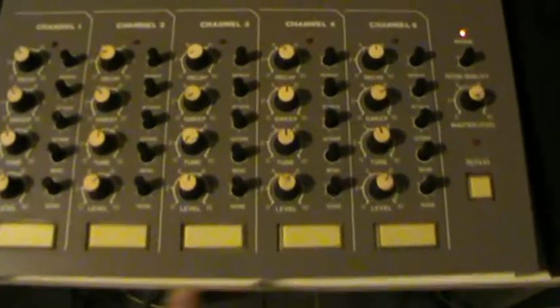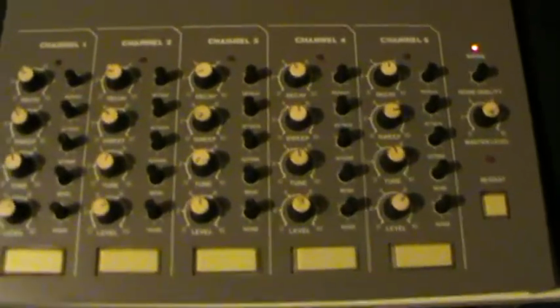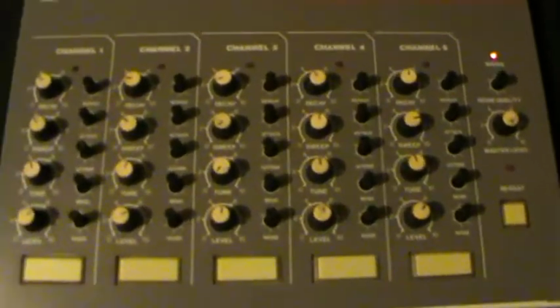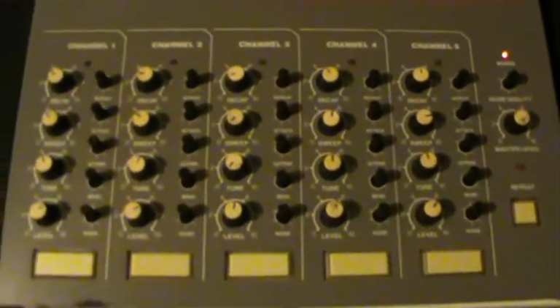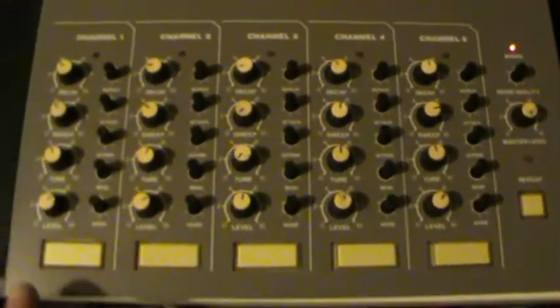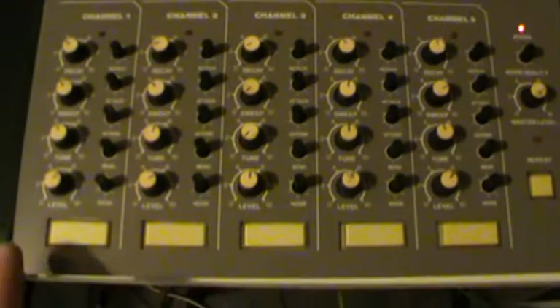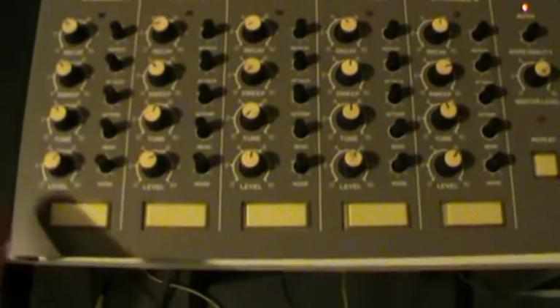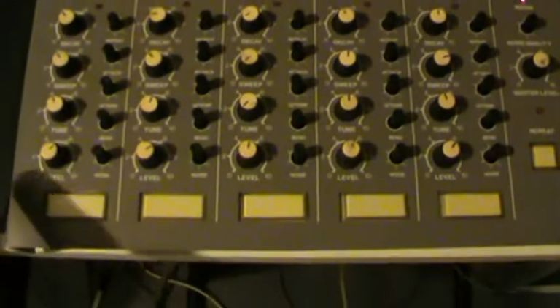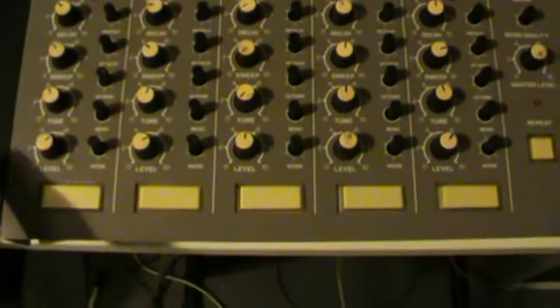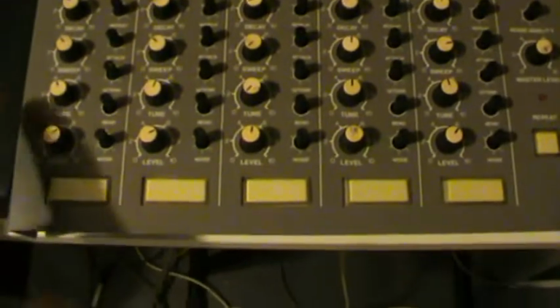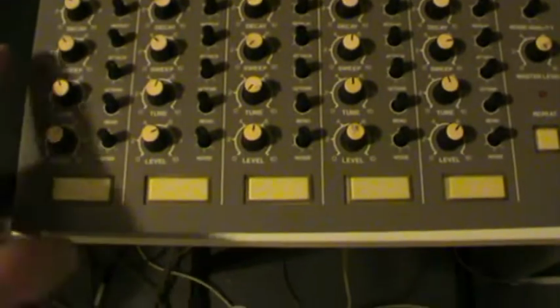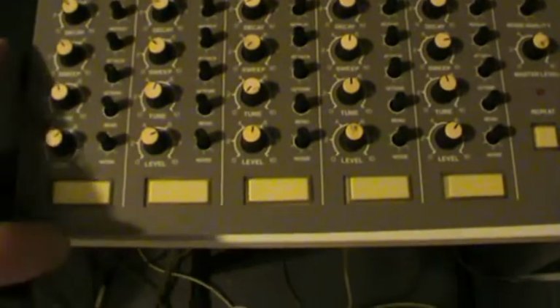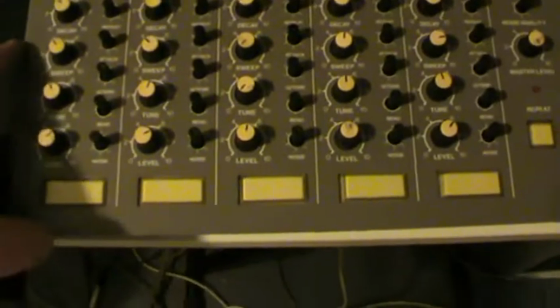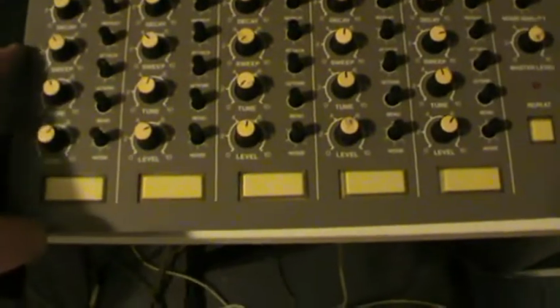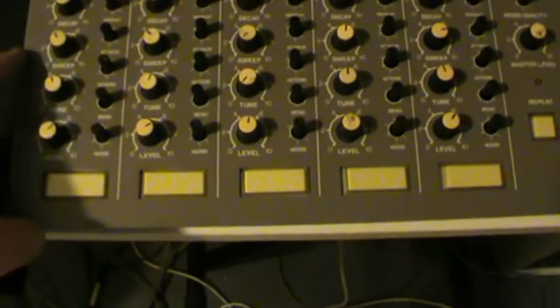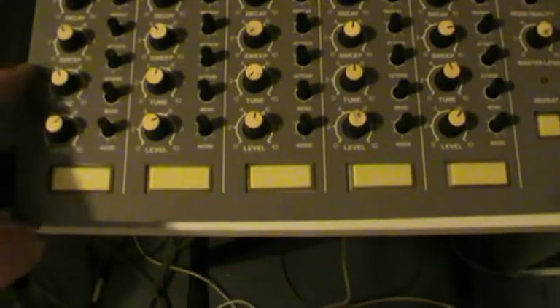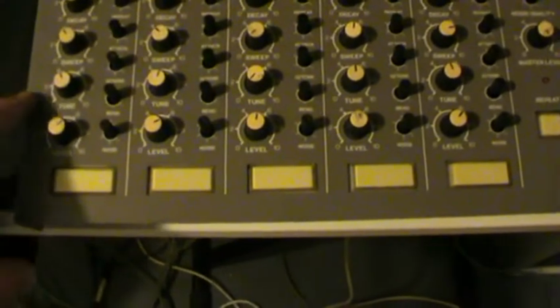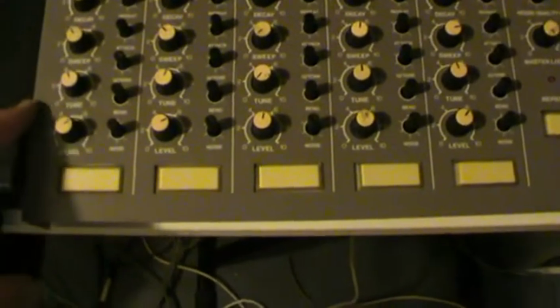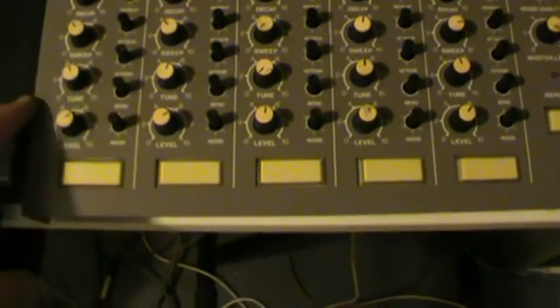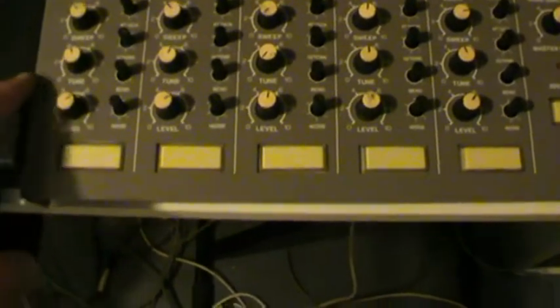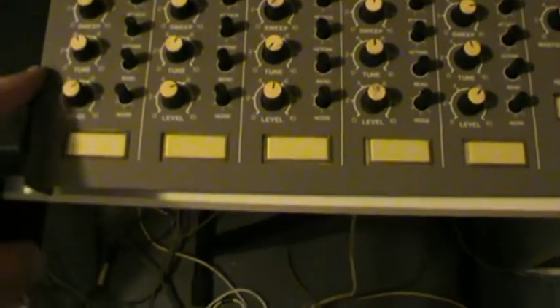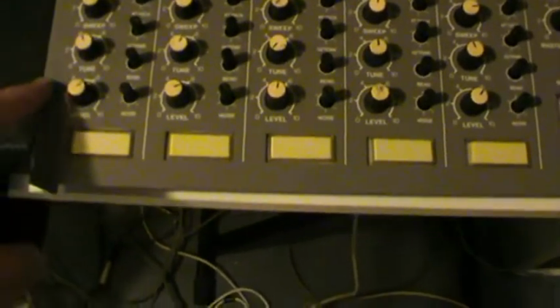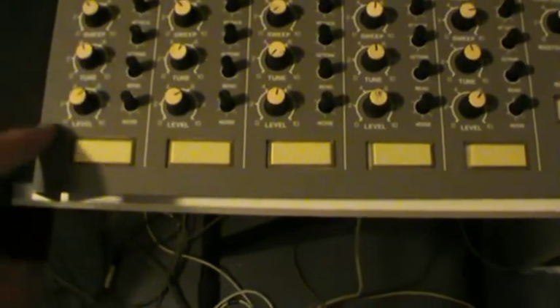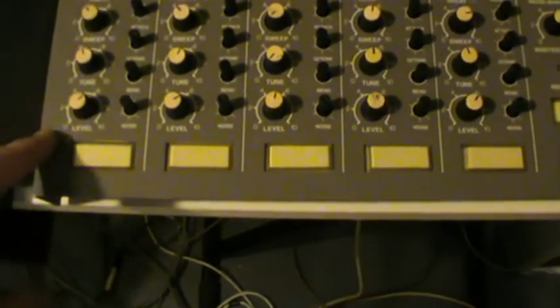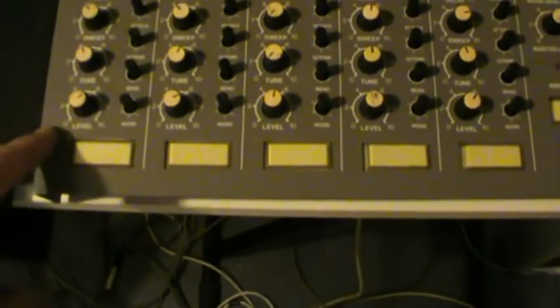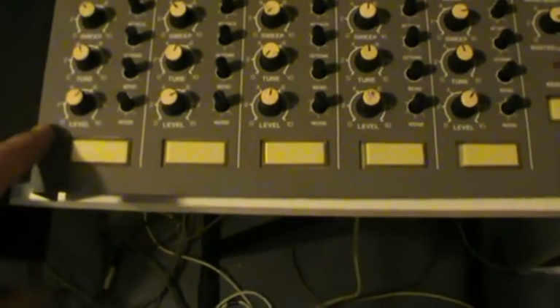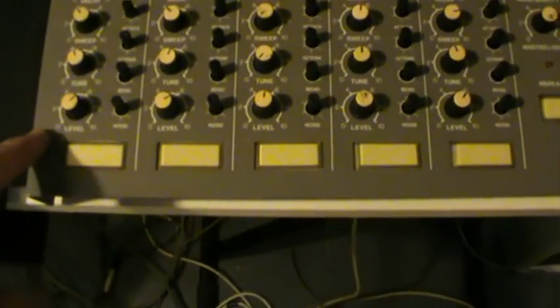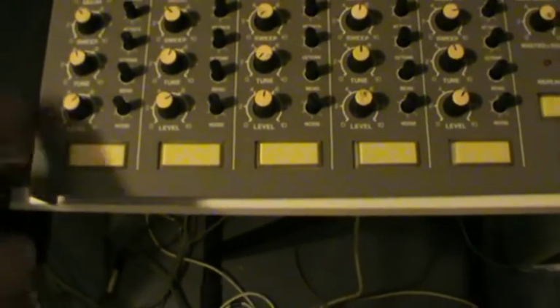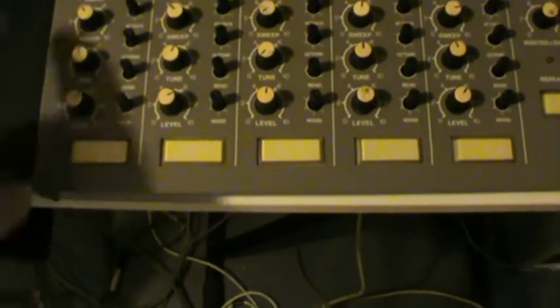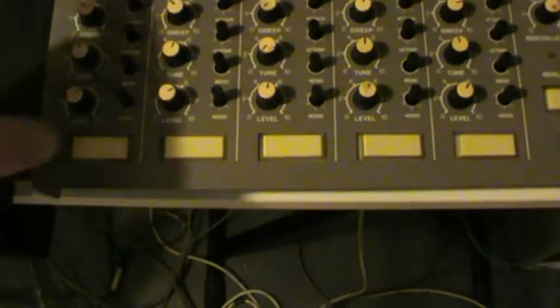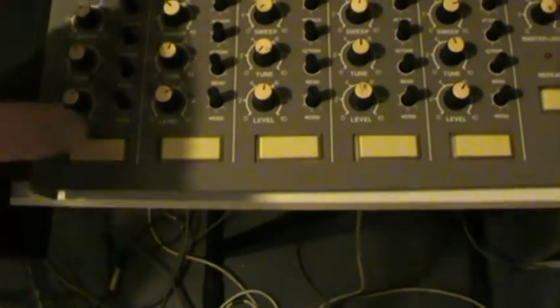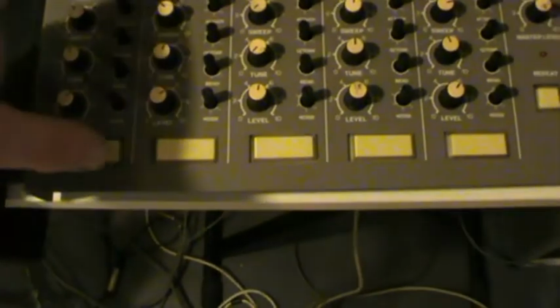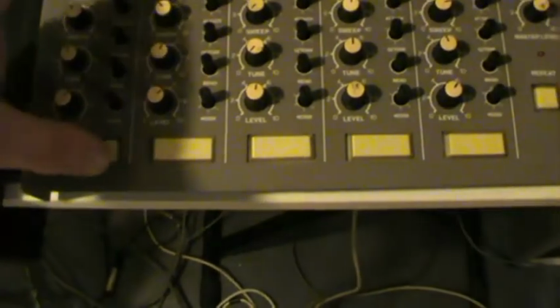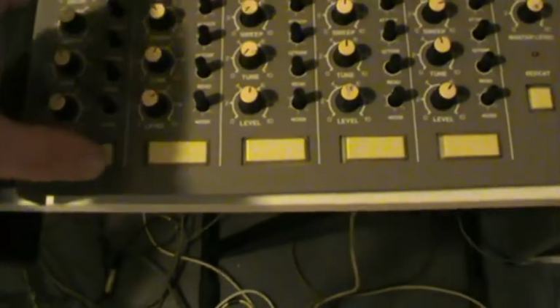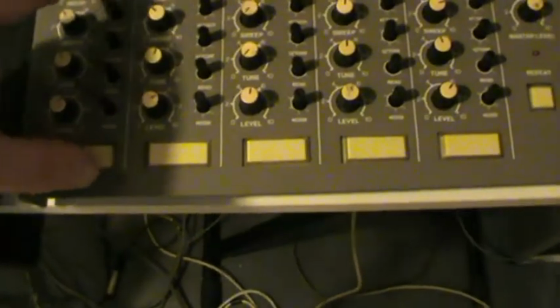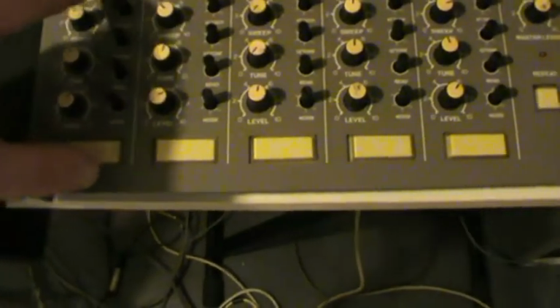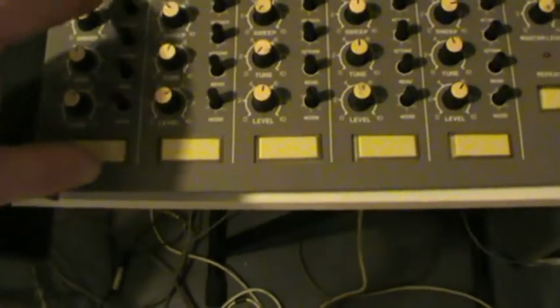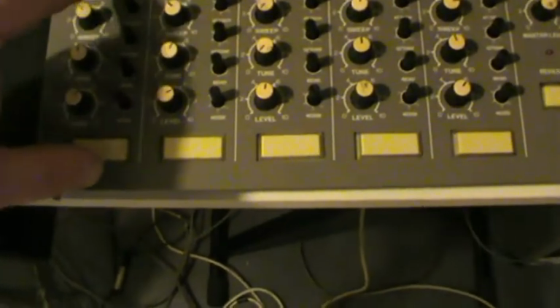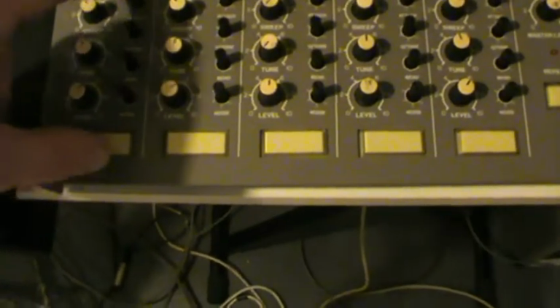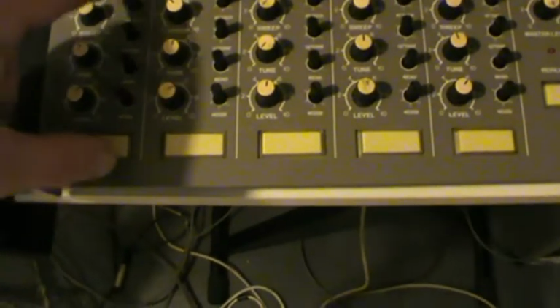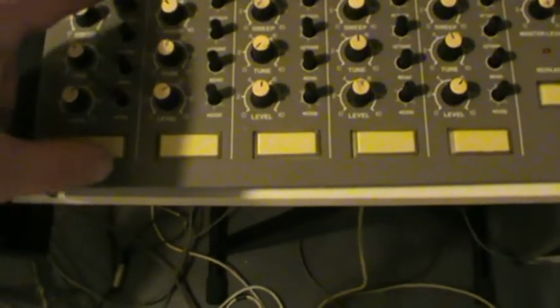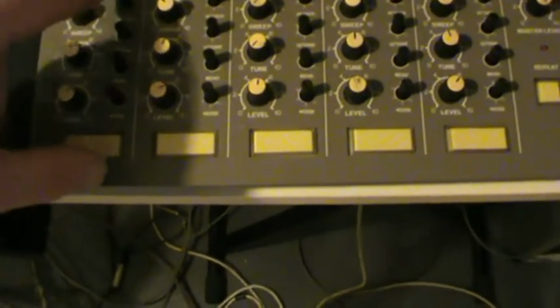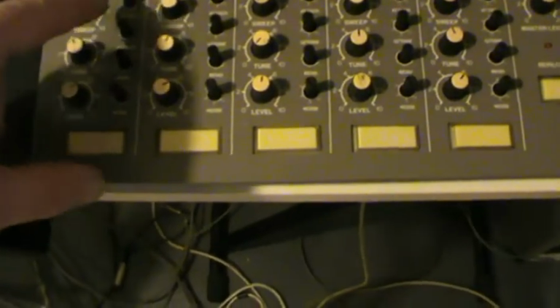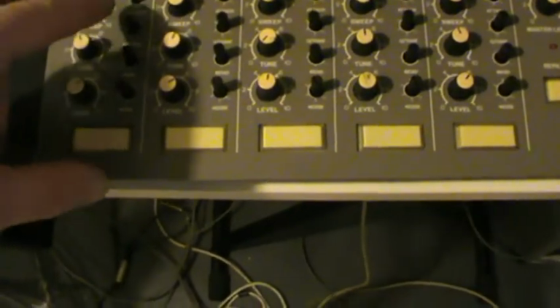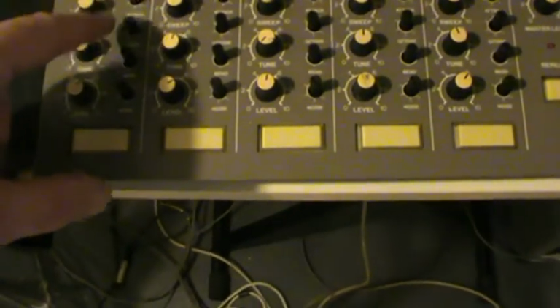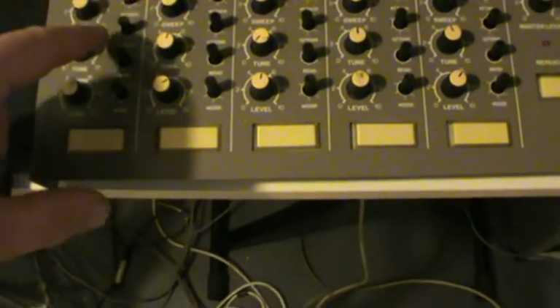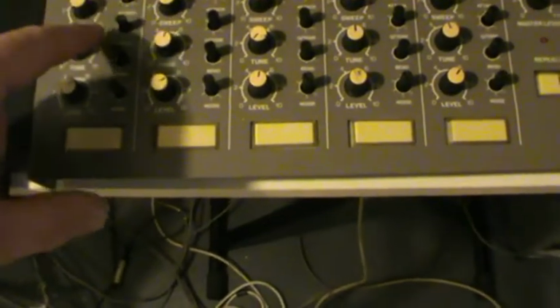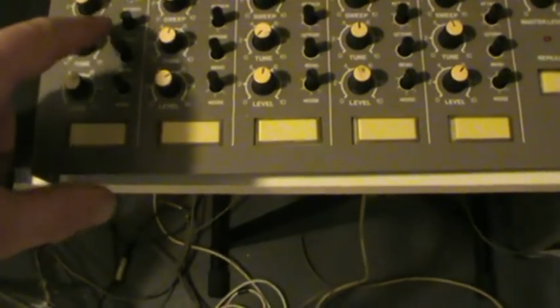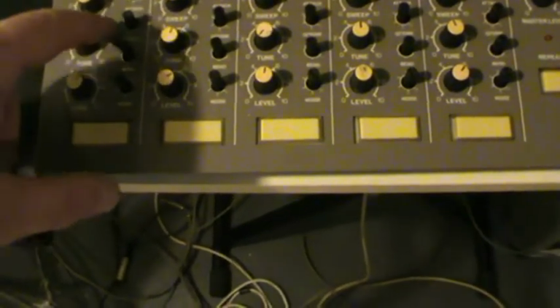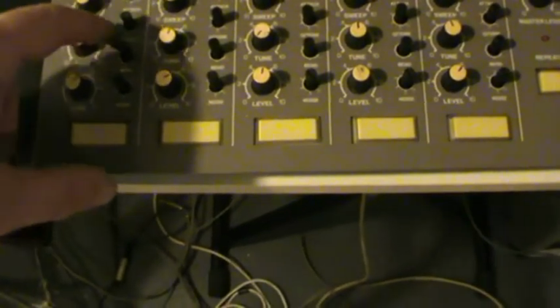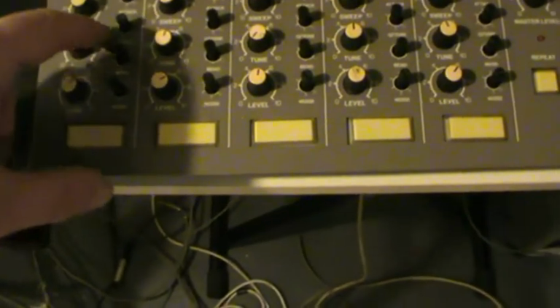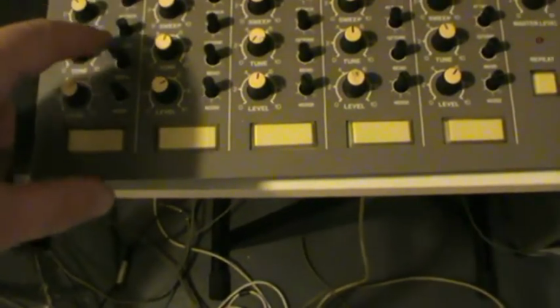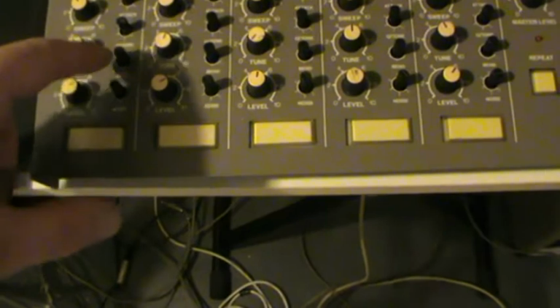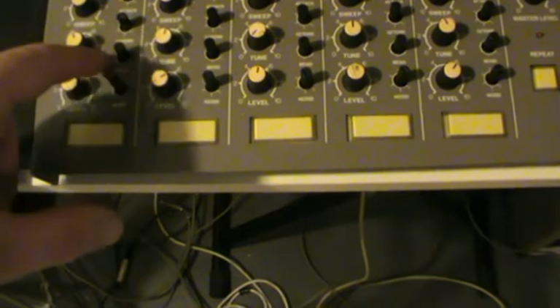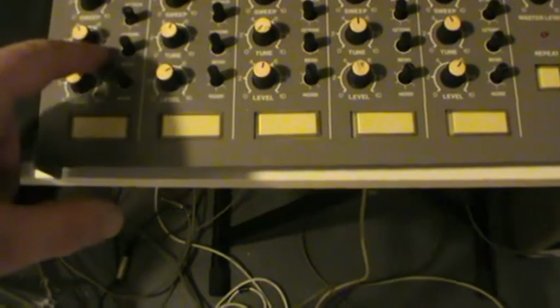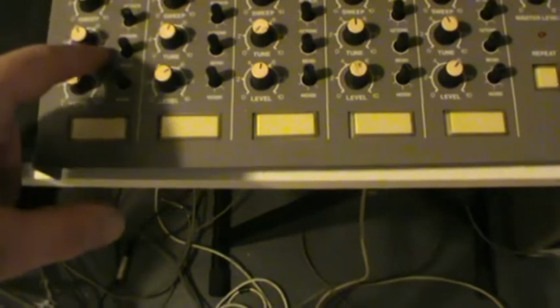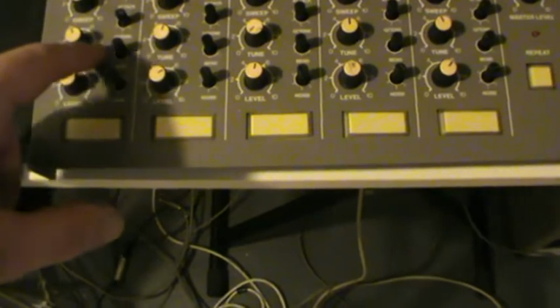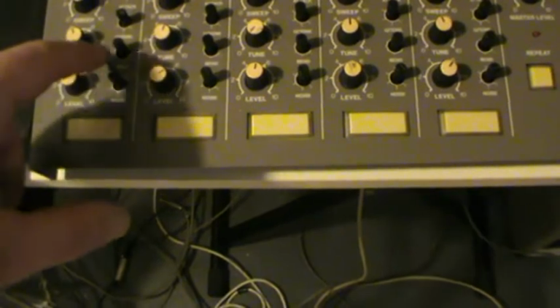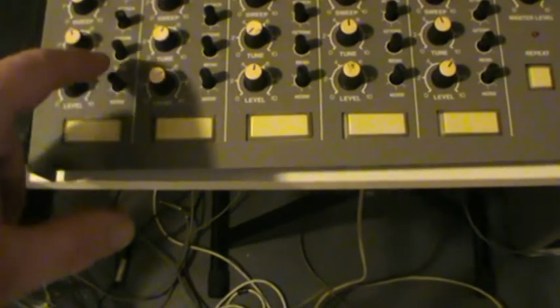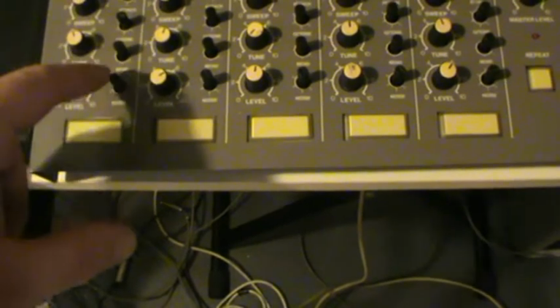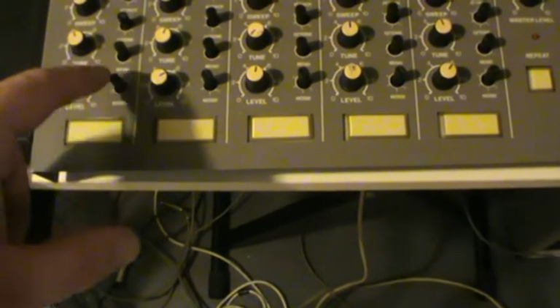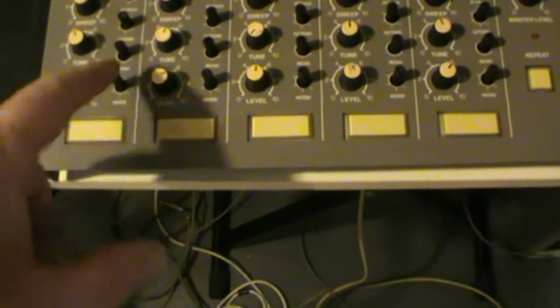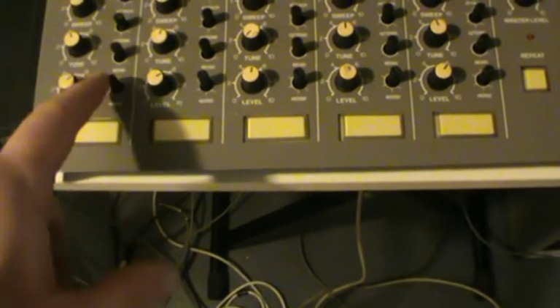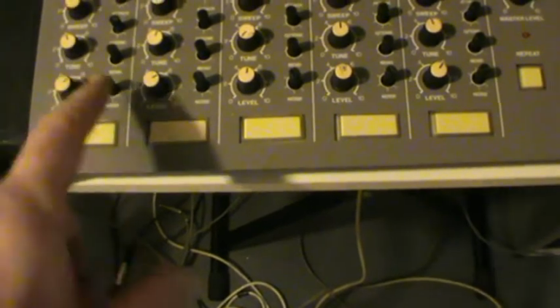The other controls are decay, sweep, tune, and level, and some smaller ones: repeat, attack, cue tone, bend, and noise.